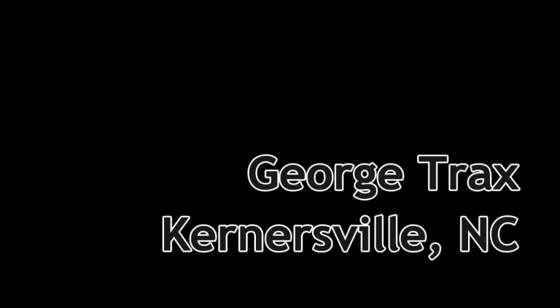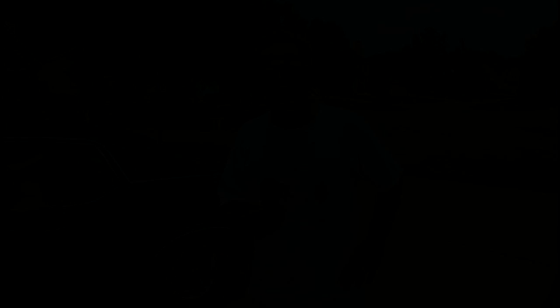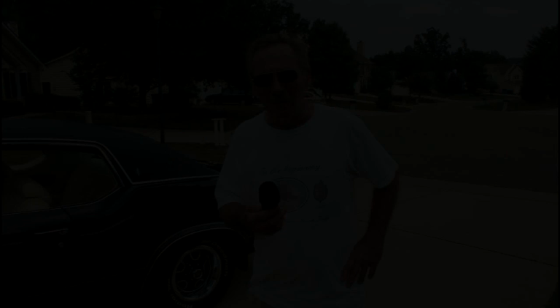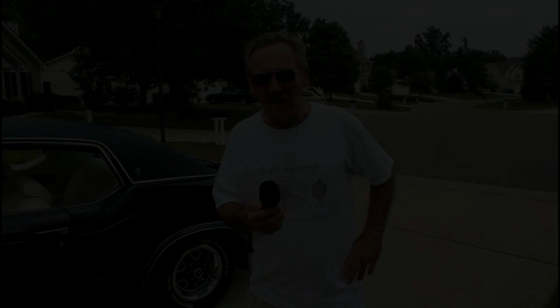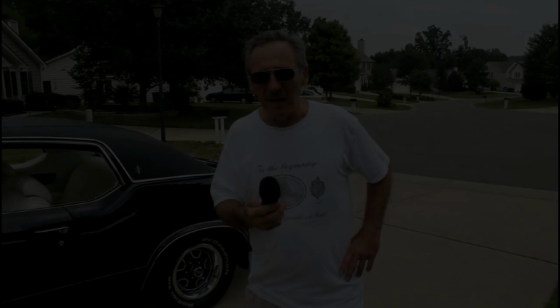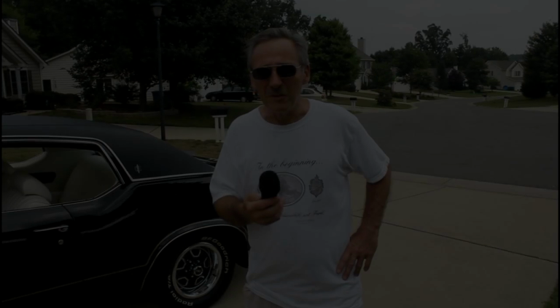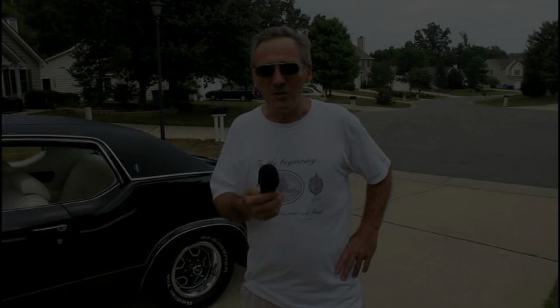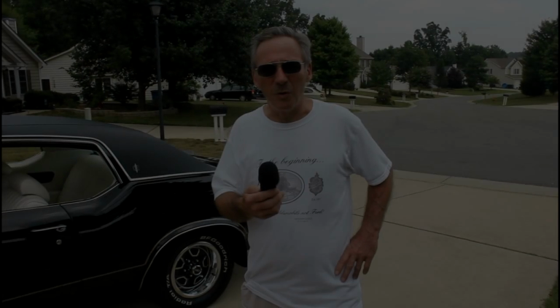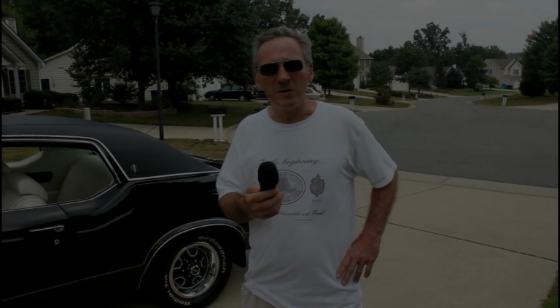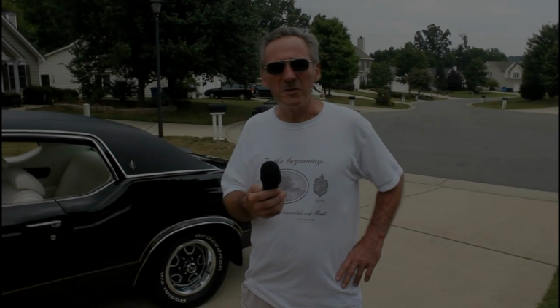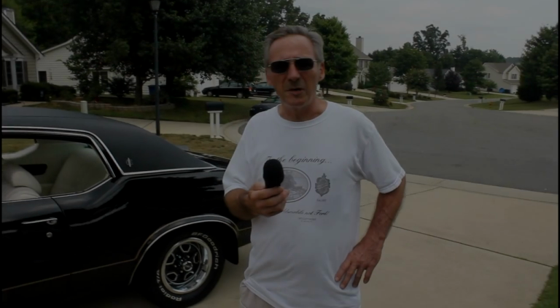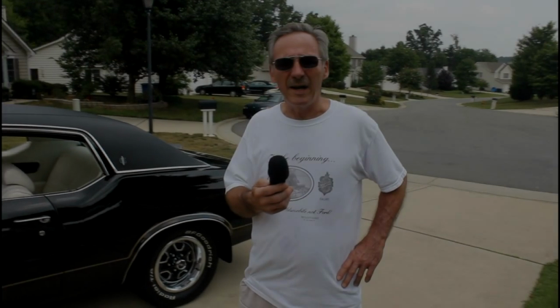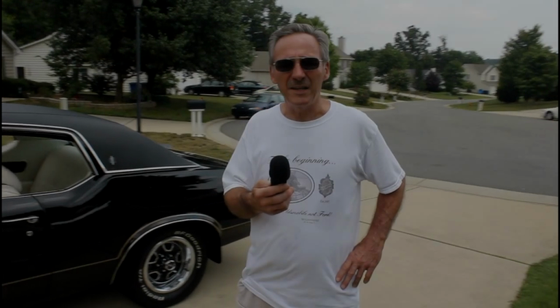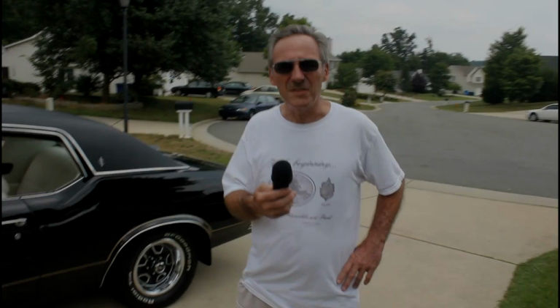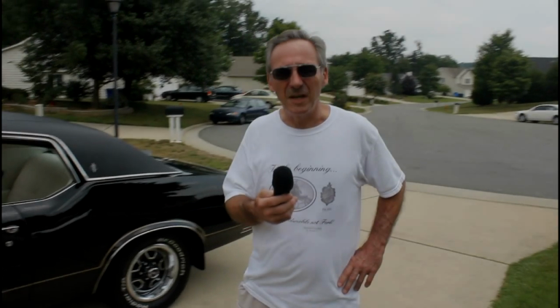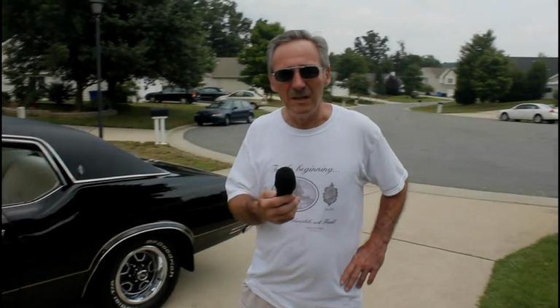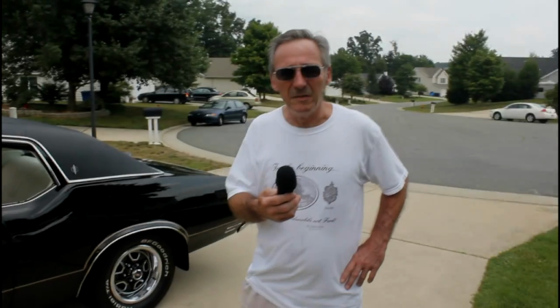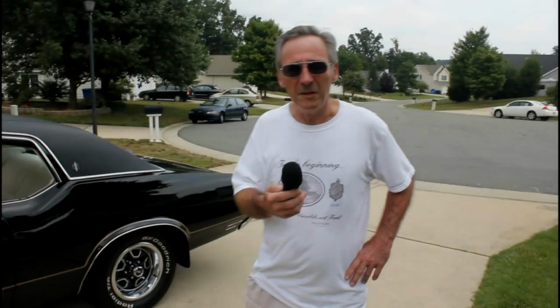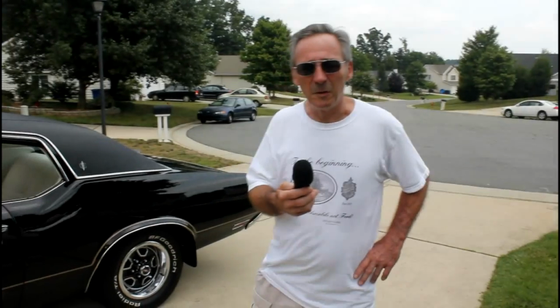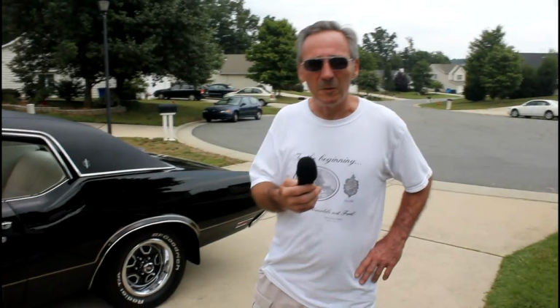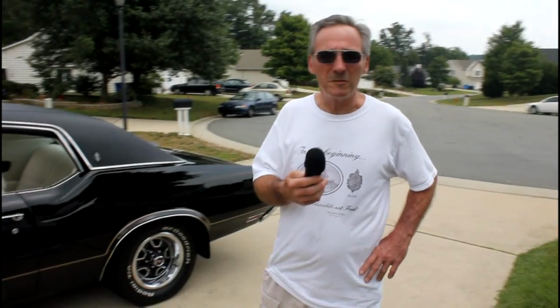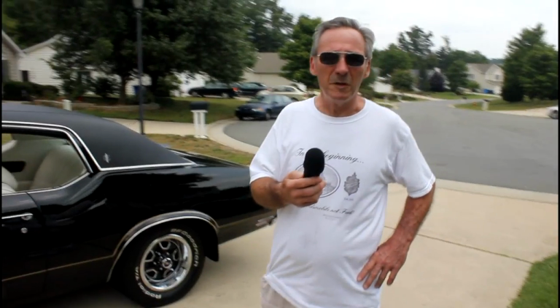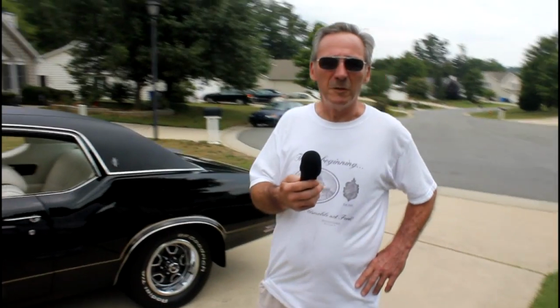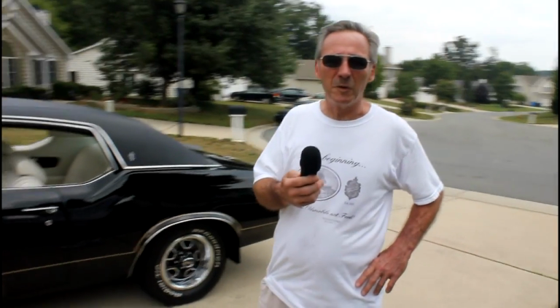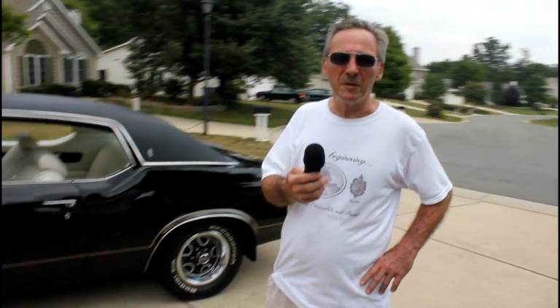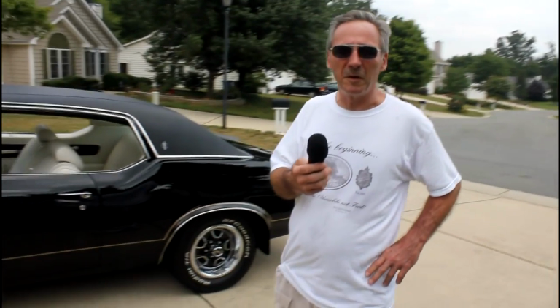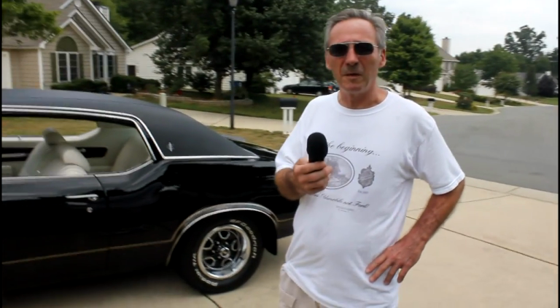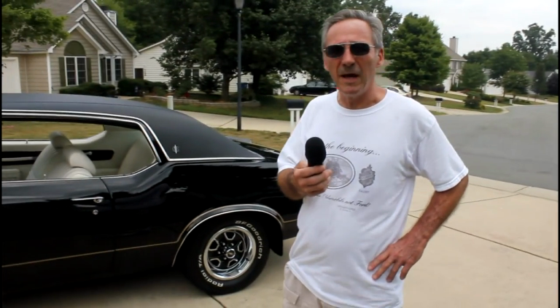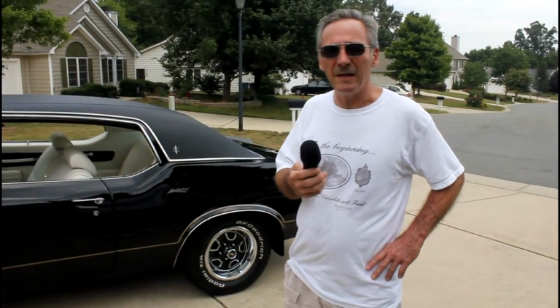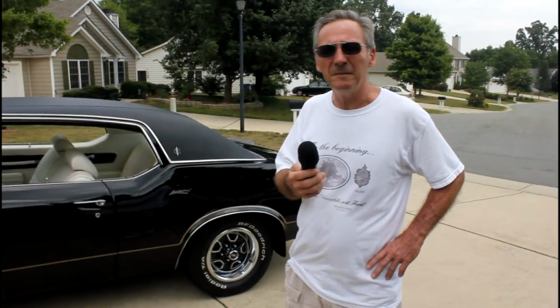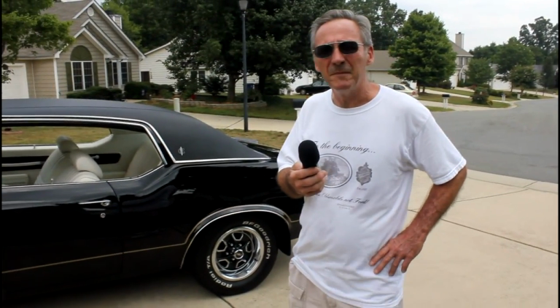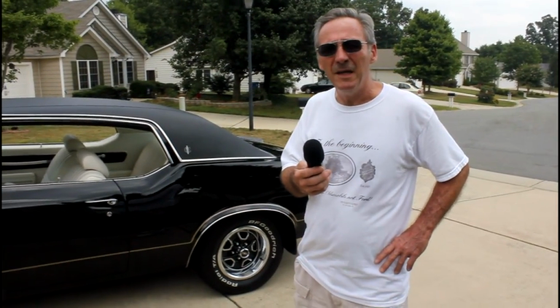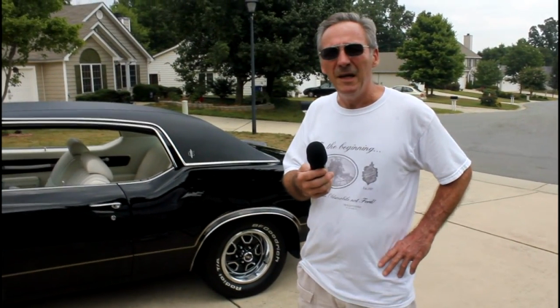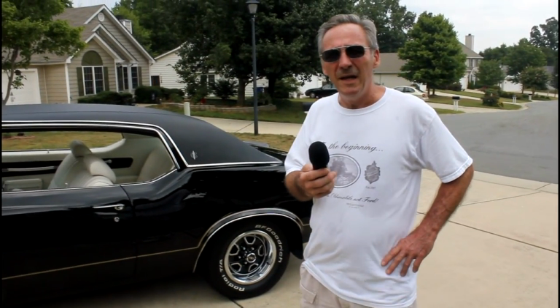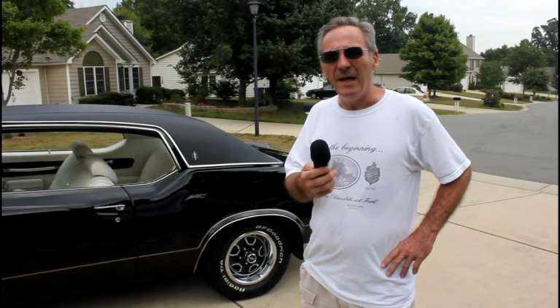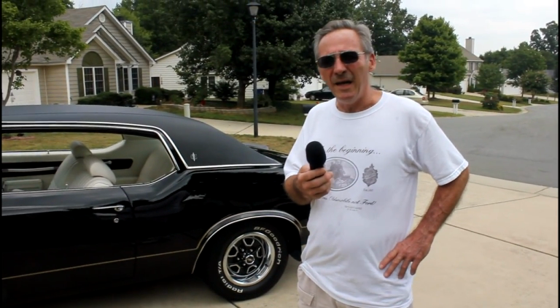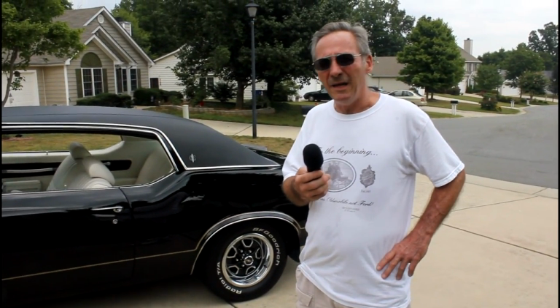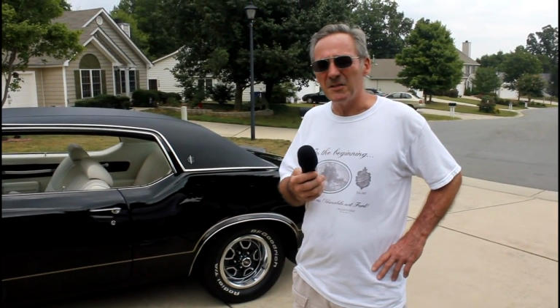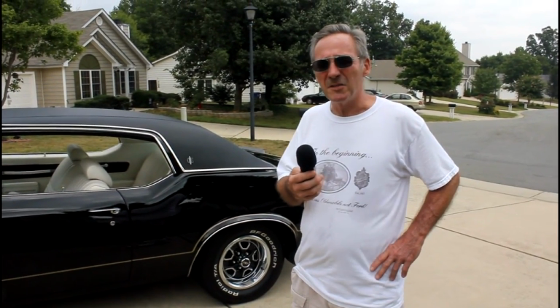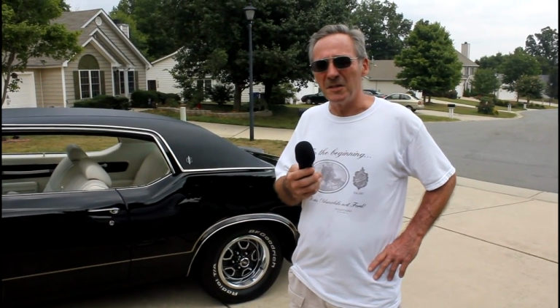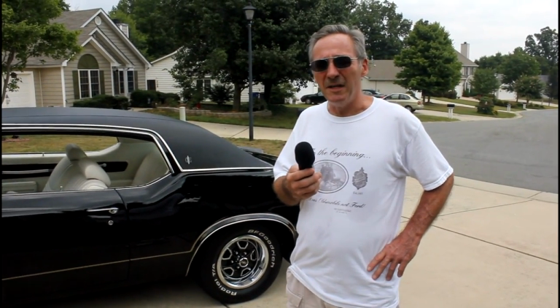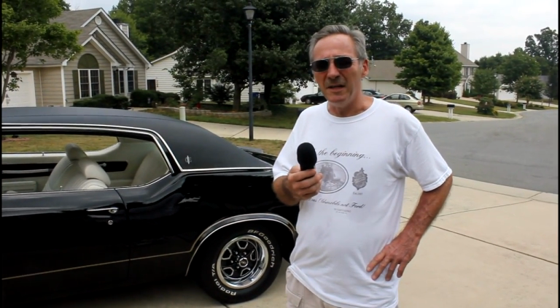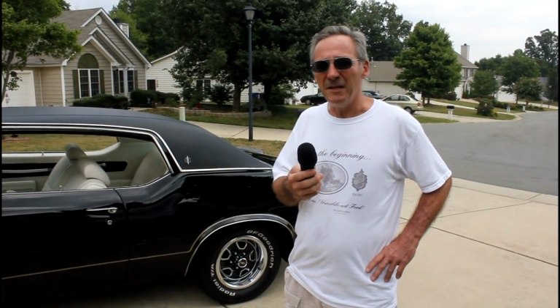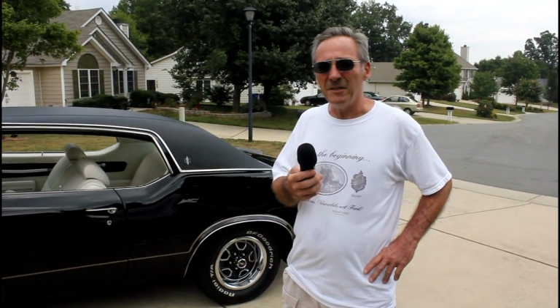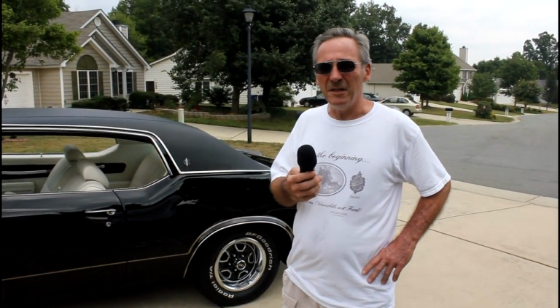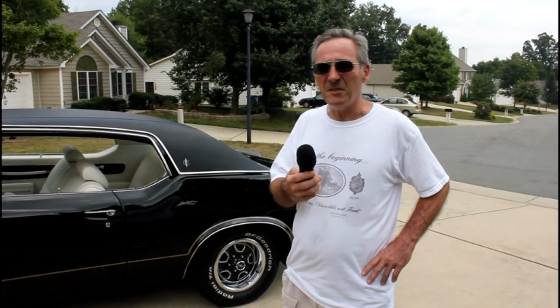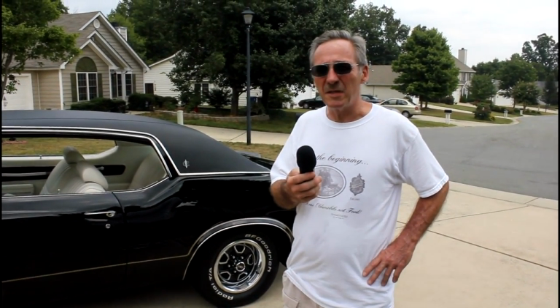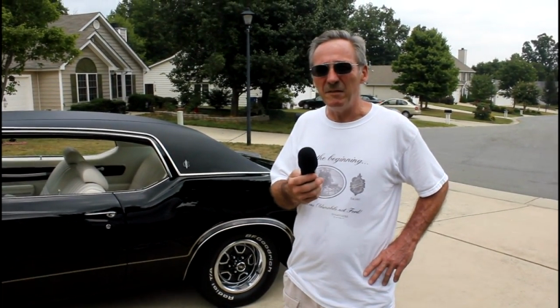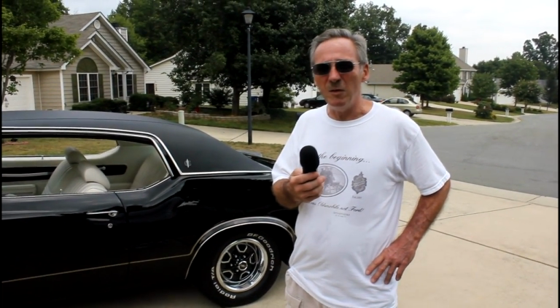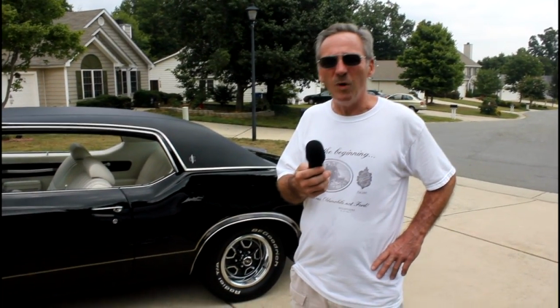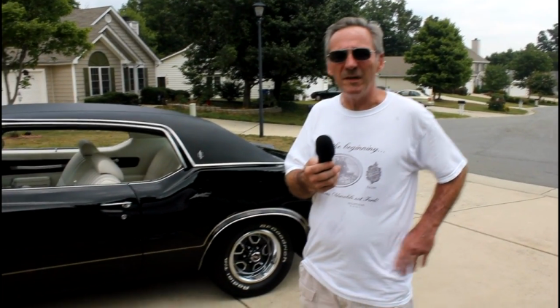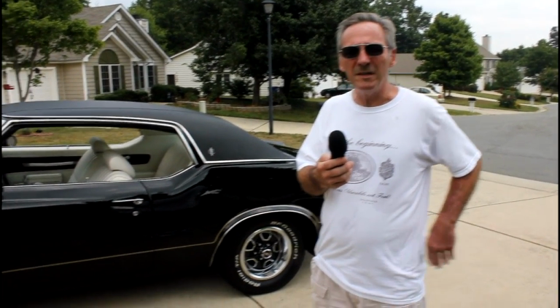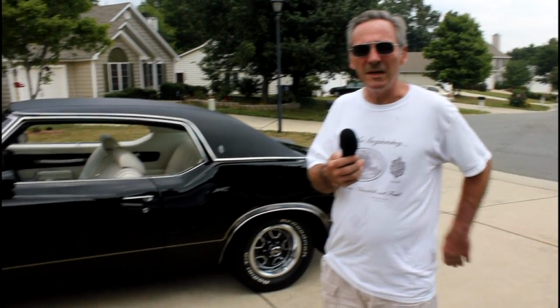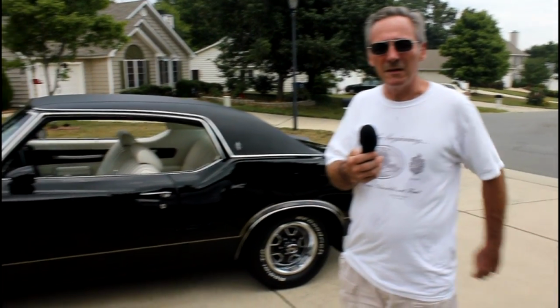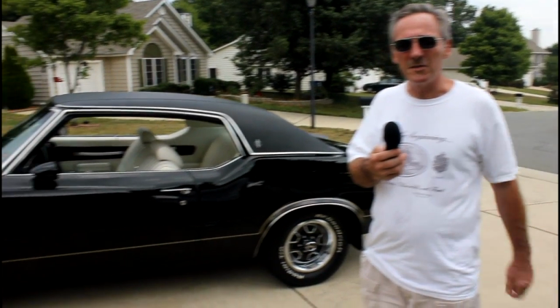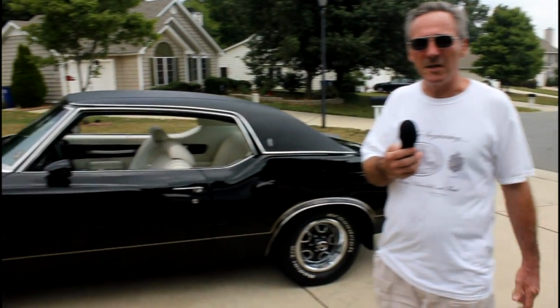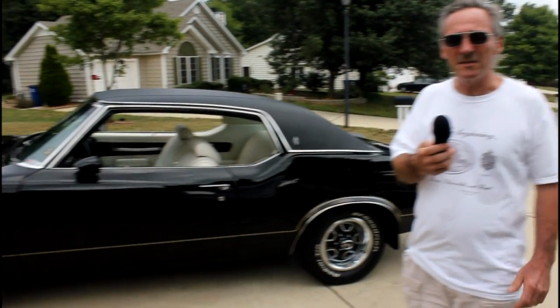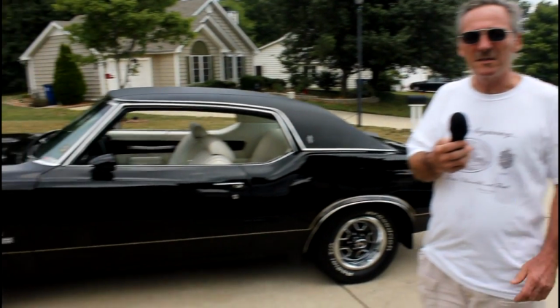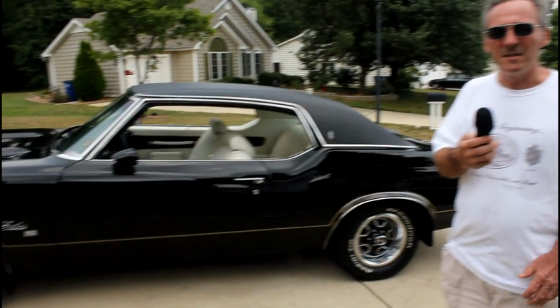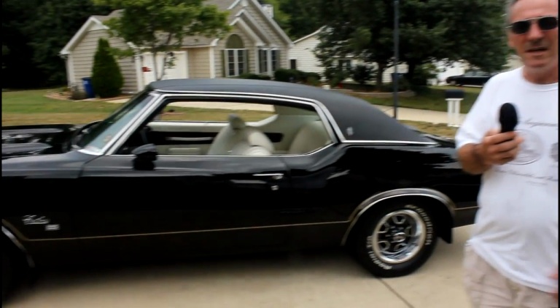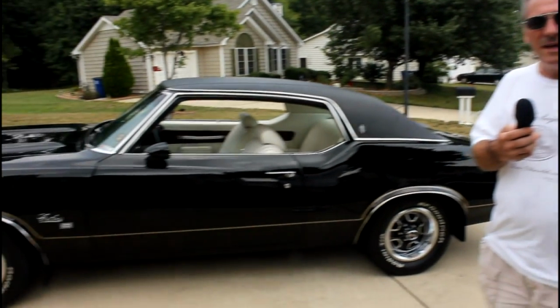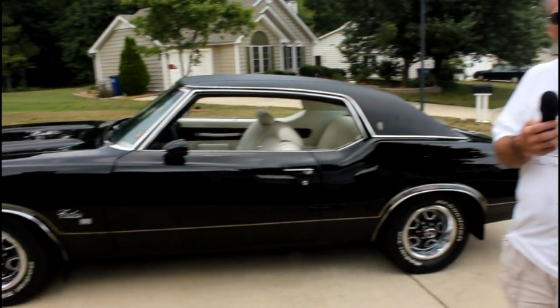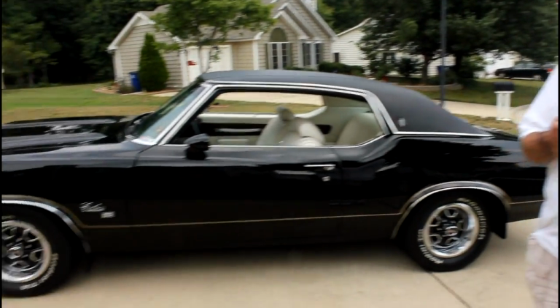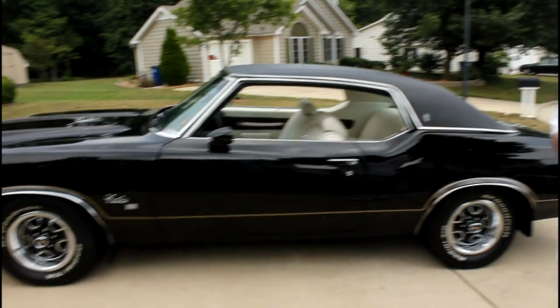My name is George Trax. I live in Kersville, North Carolina, and this is a 1971 Cutlass S-X.